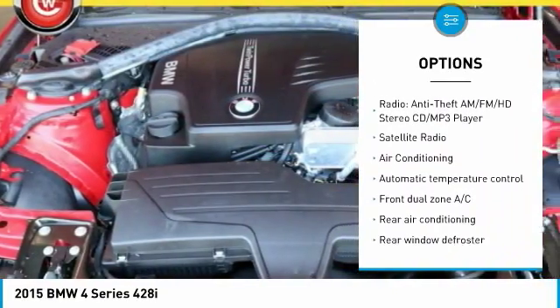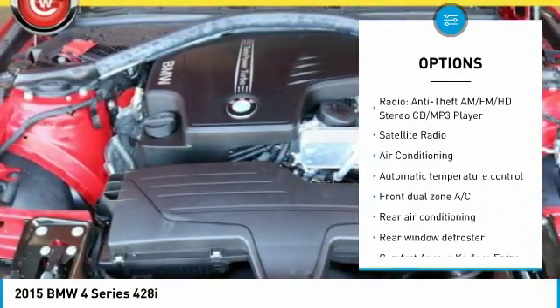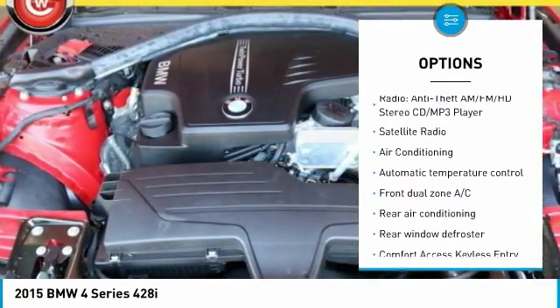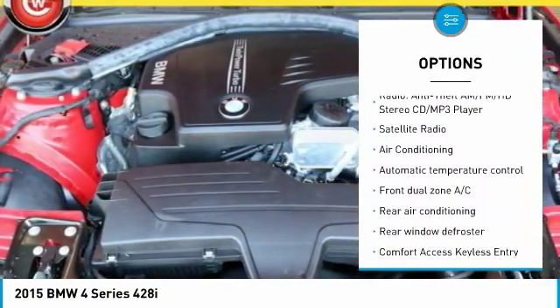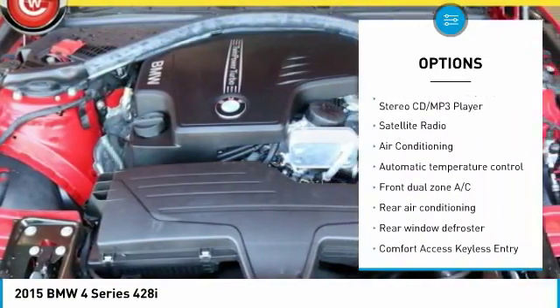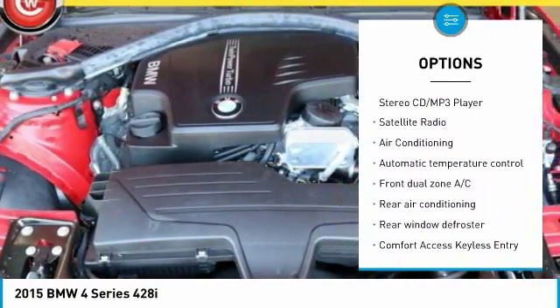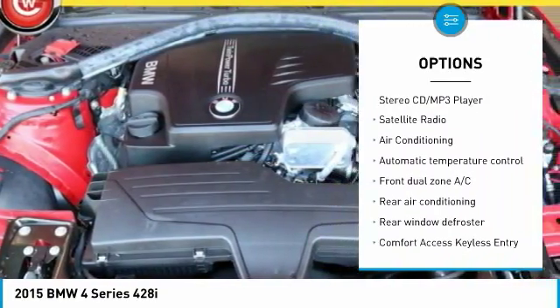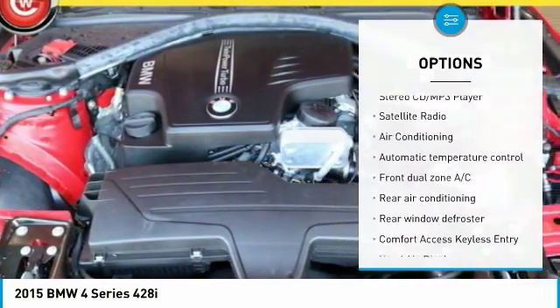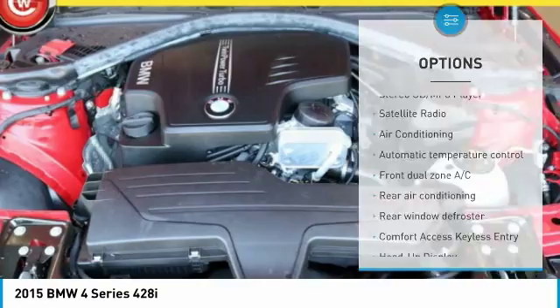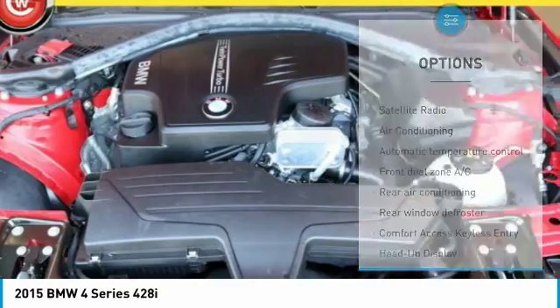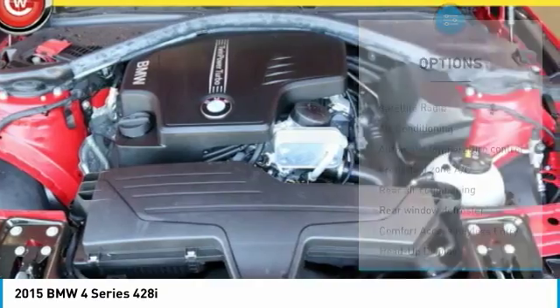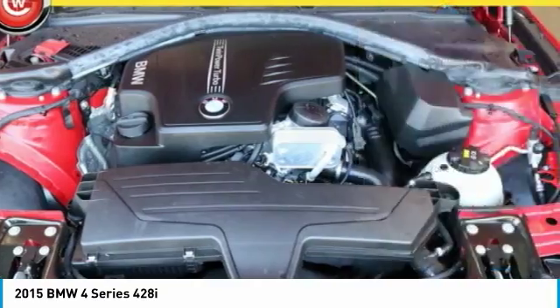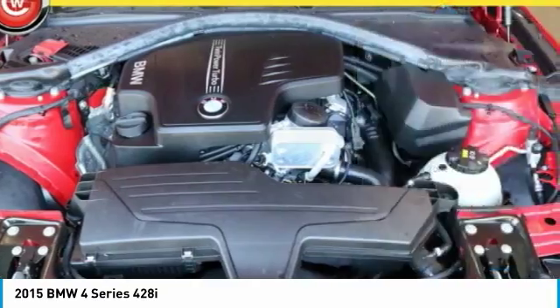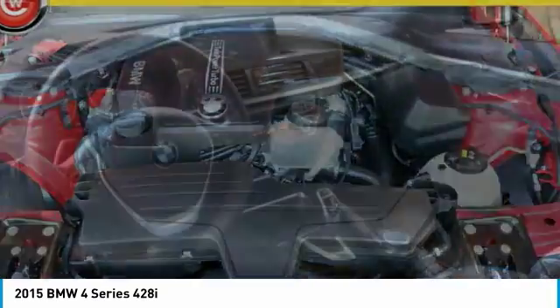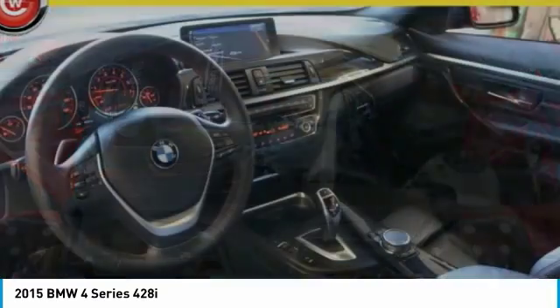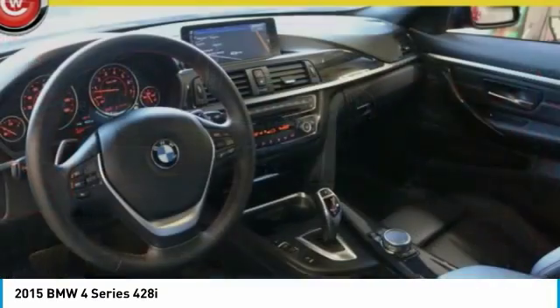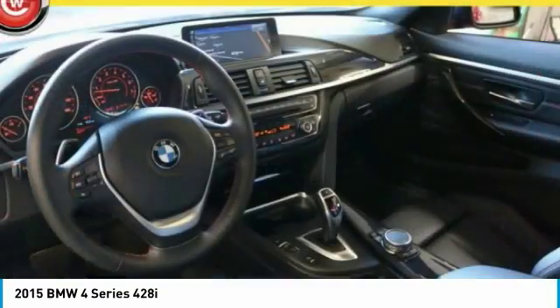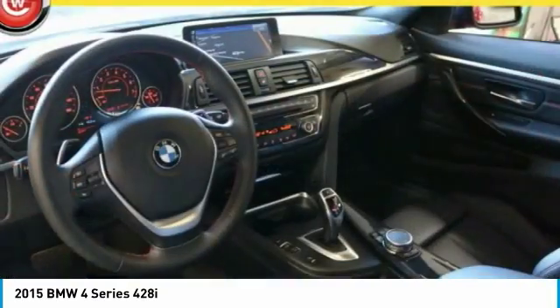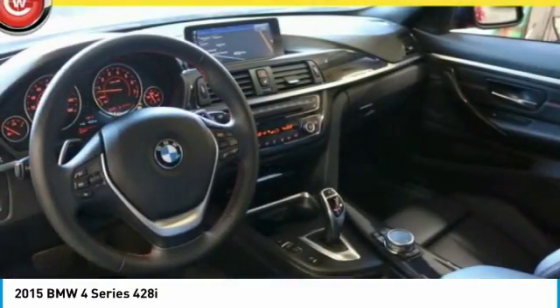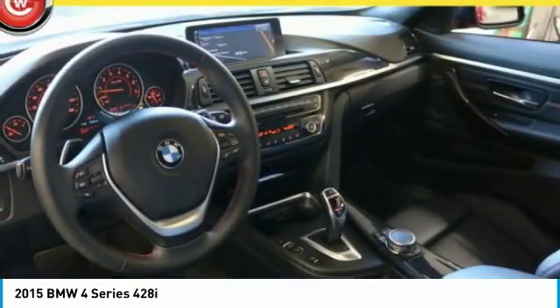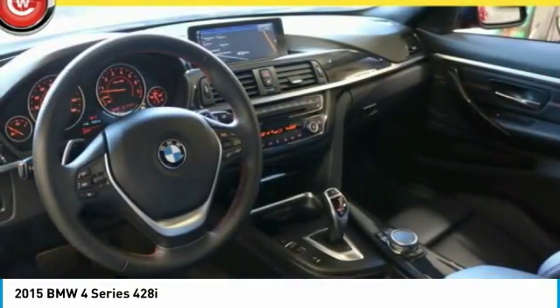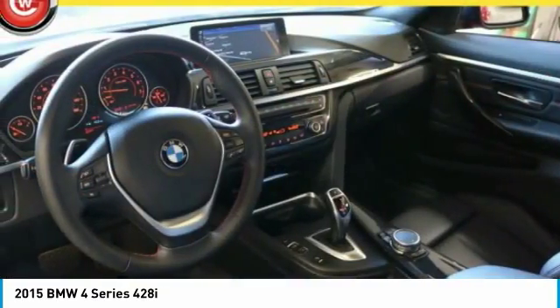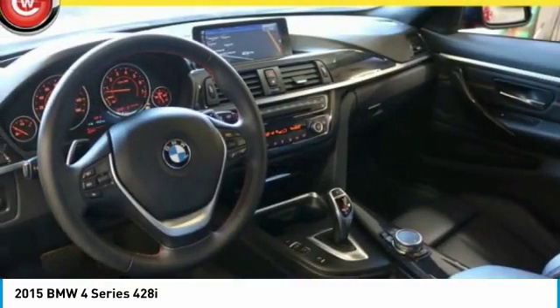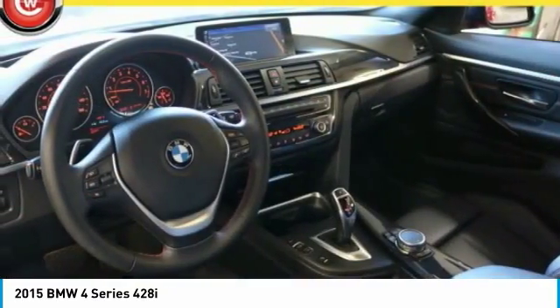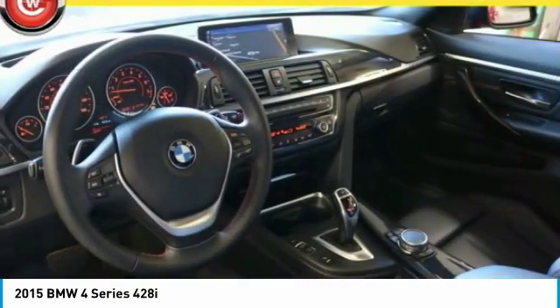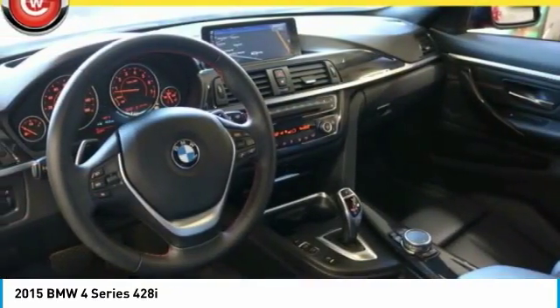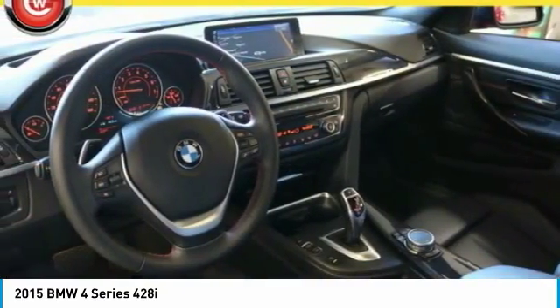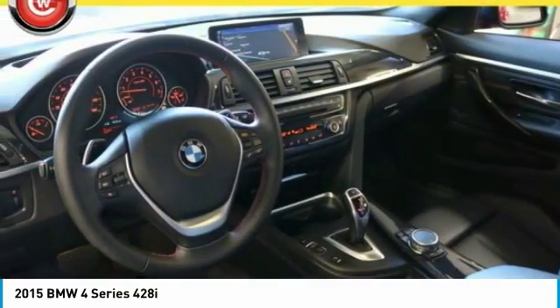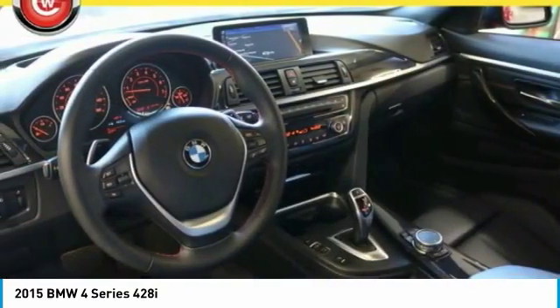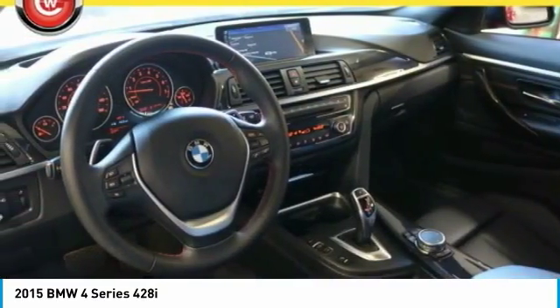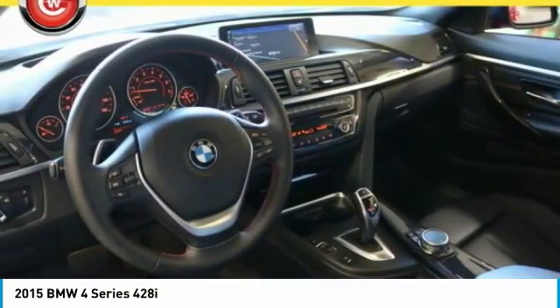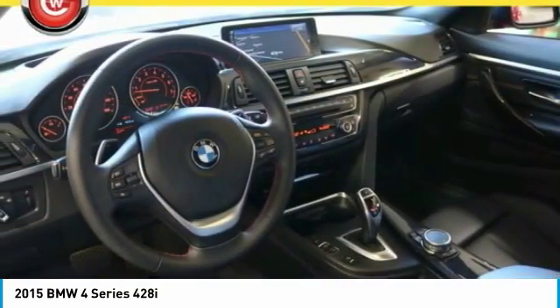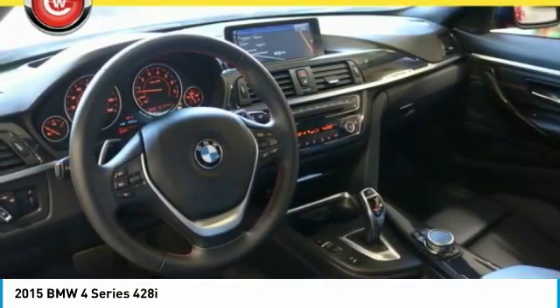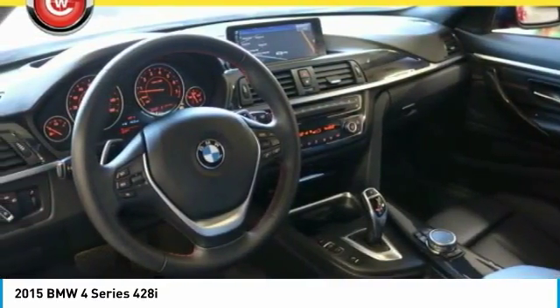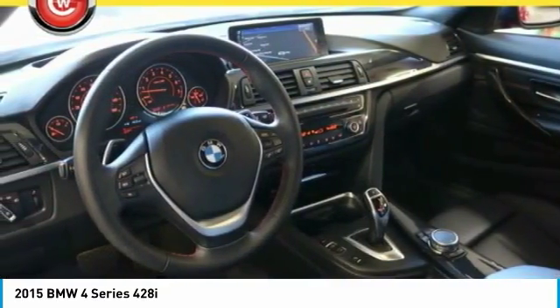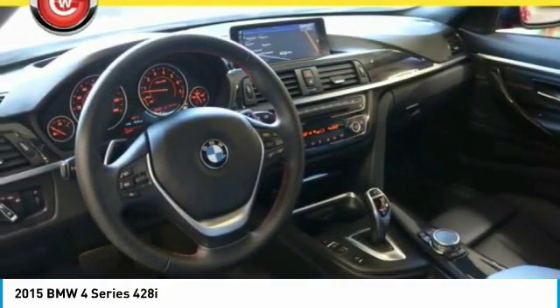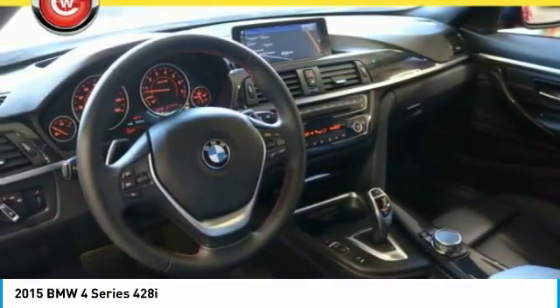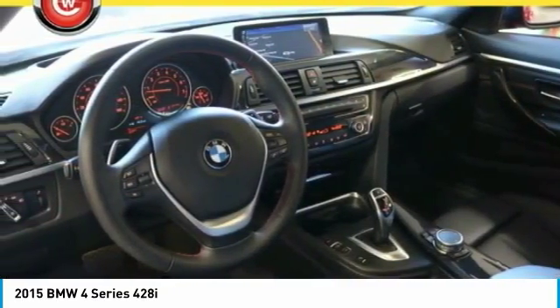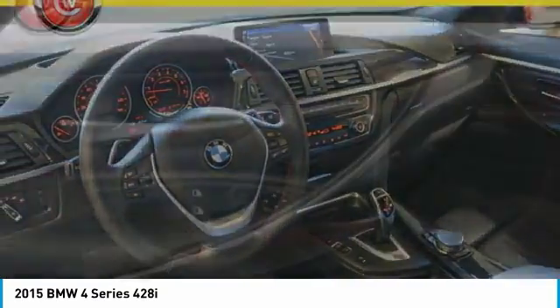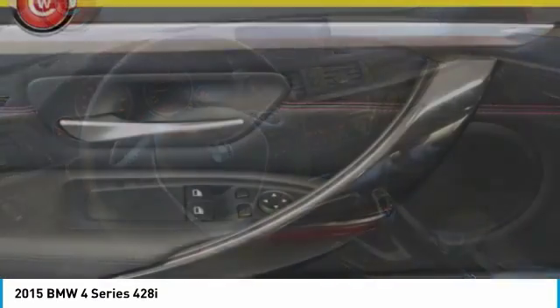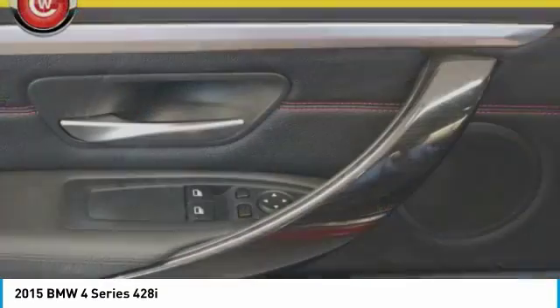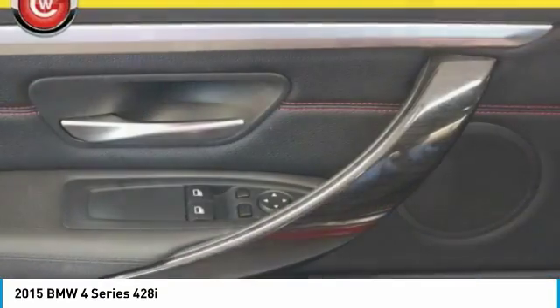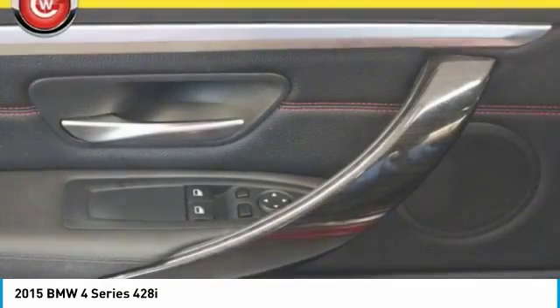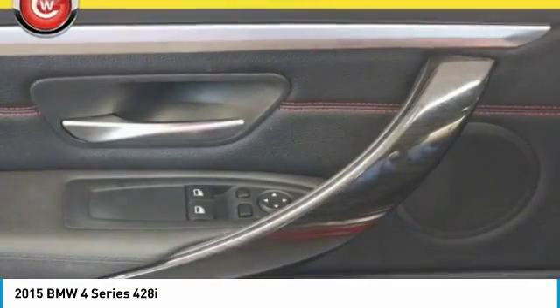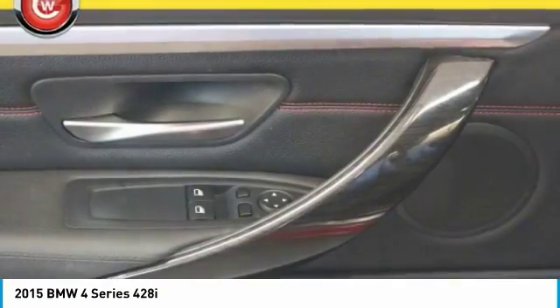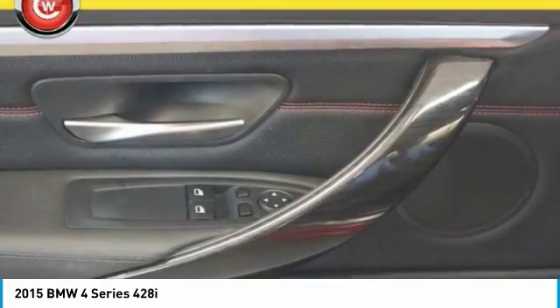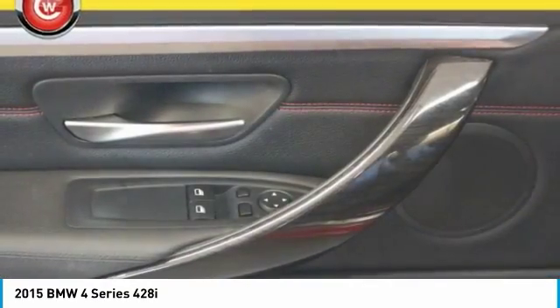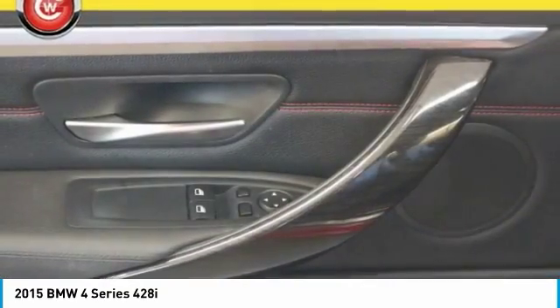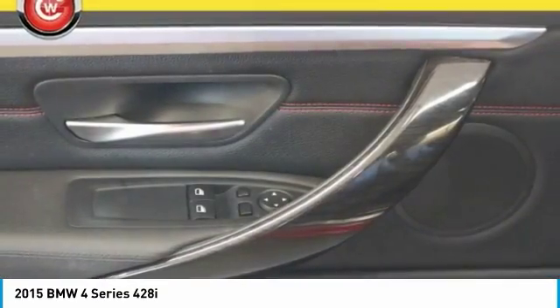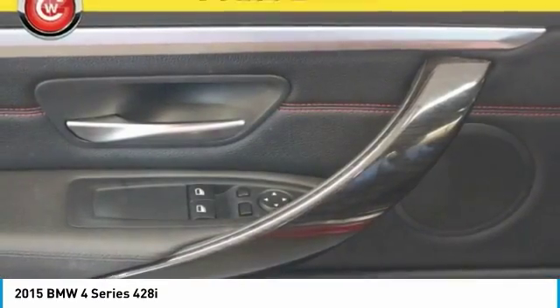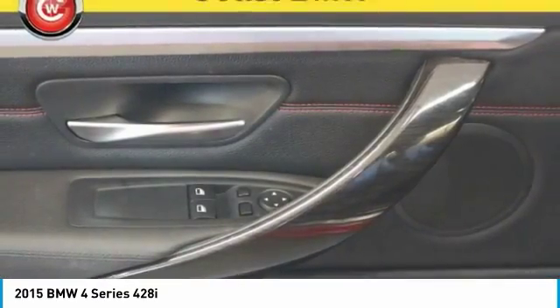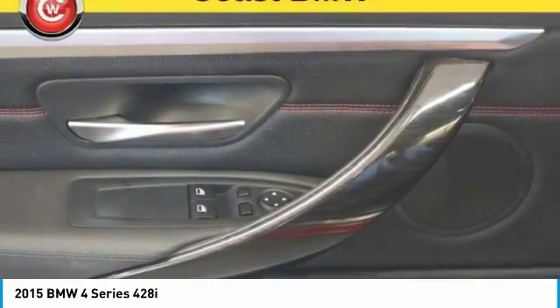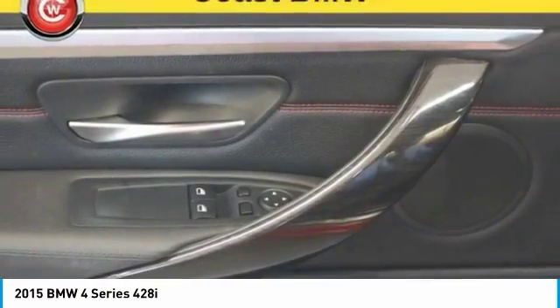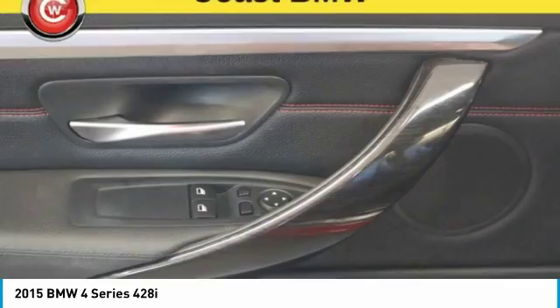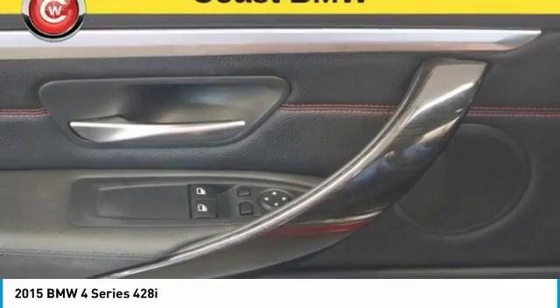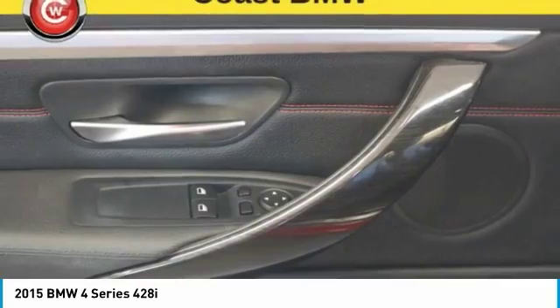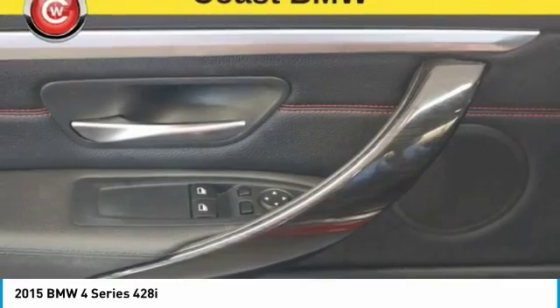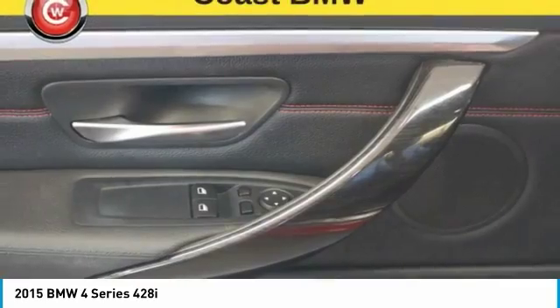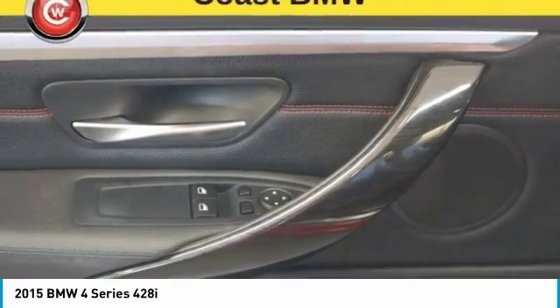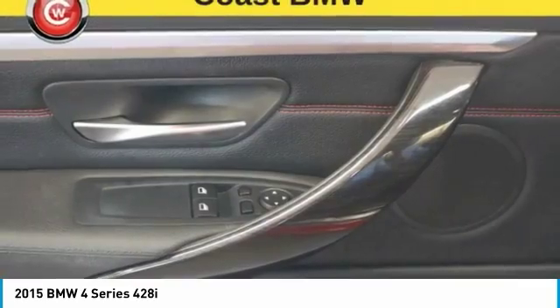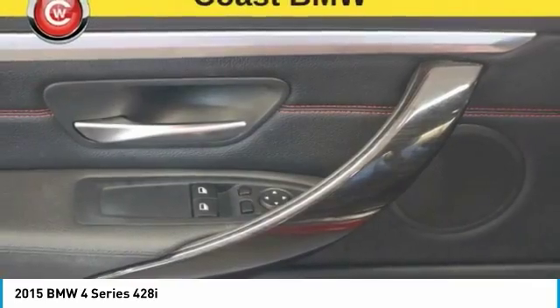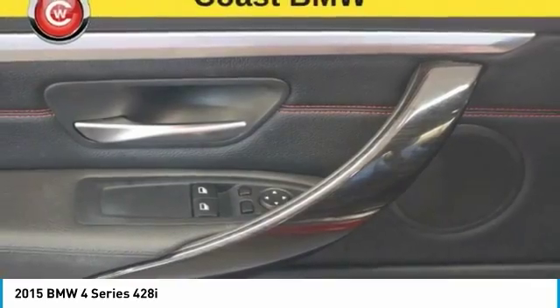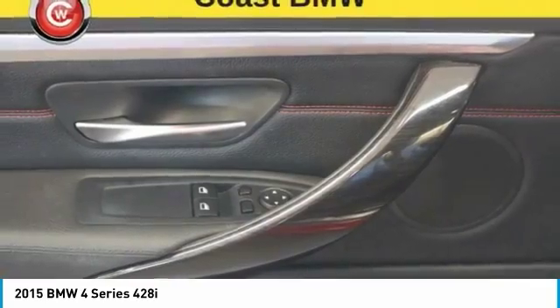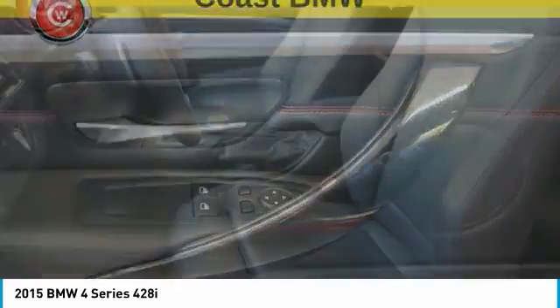Power steering, four-wheel disc brakes, universal garage door opener, and heated front seats. Come see the car for yourself.